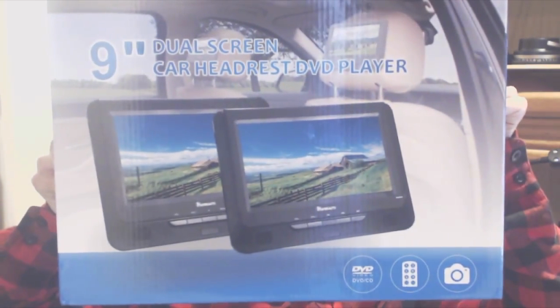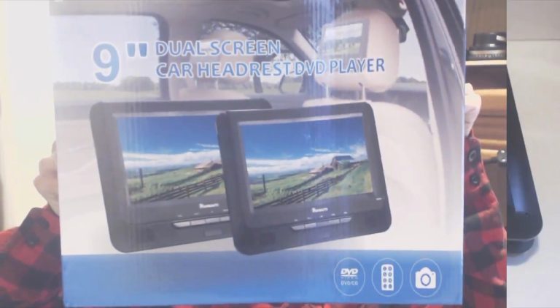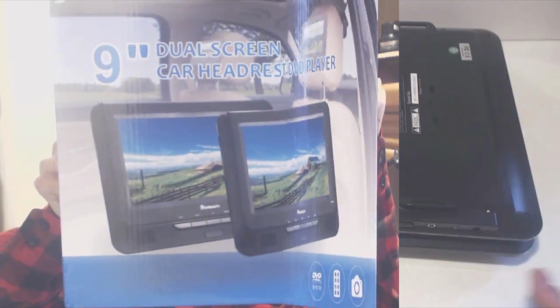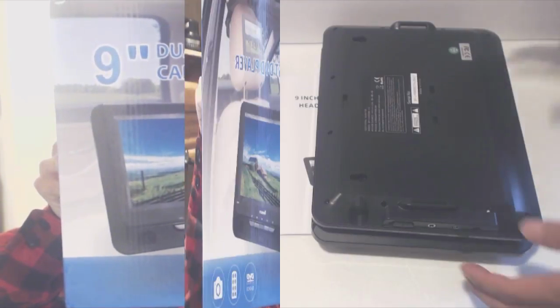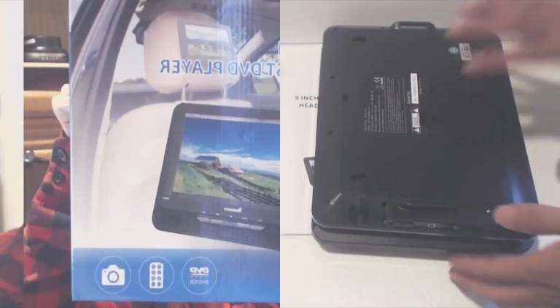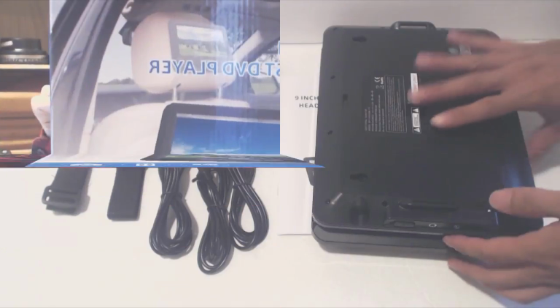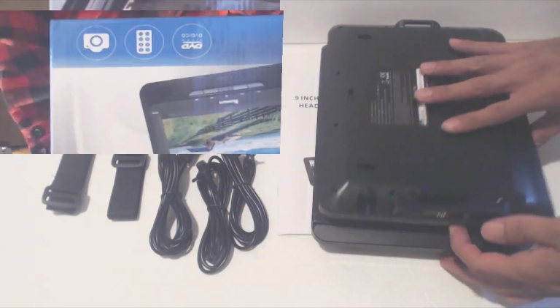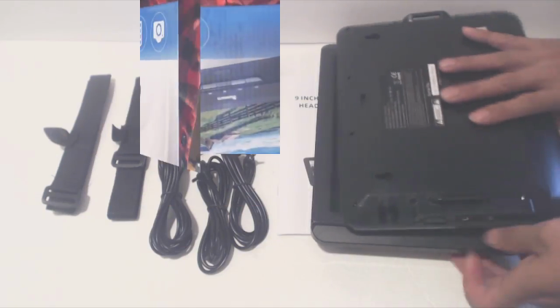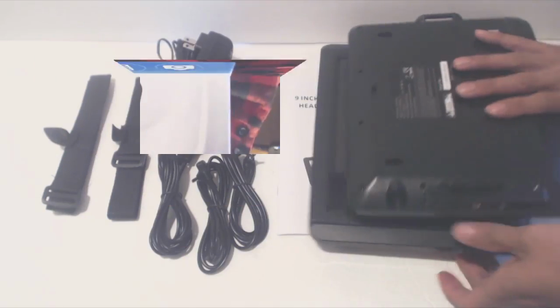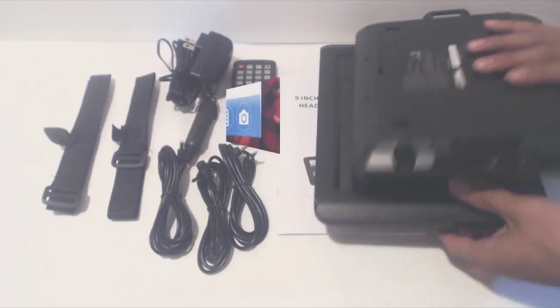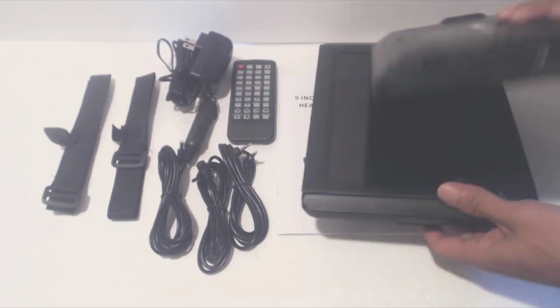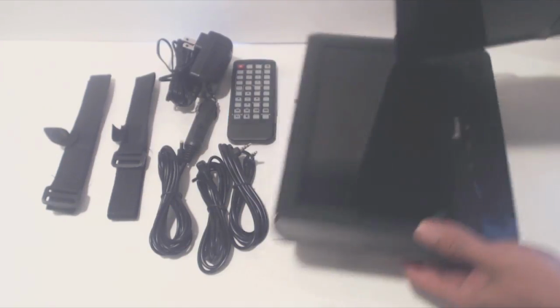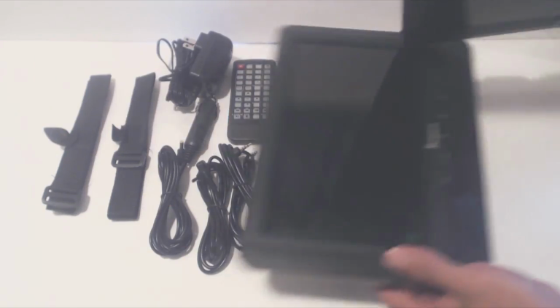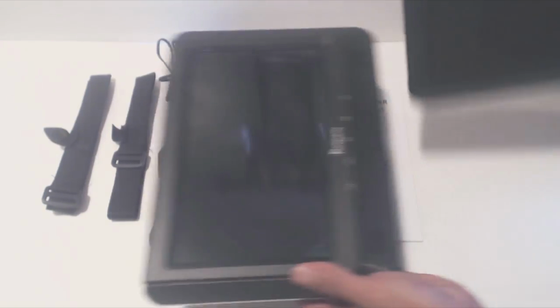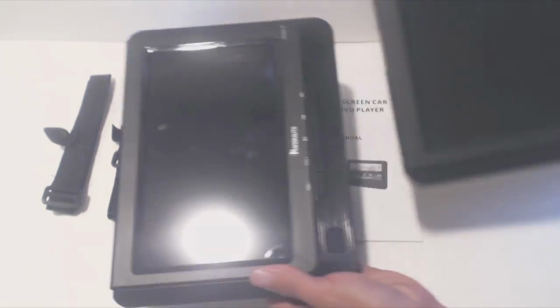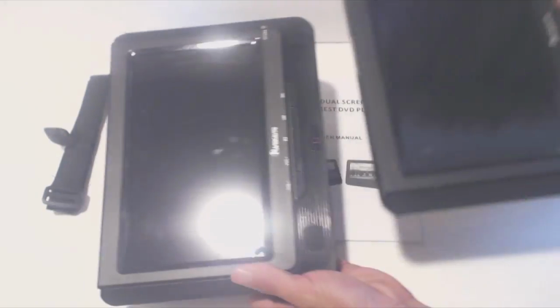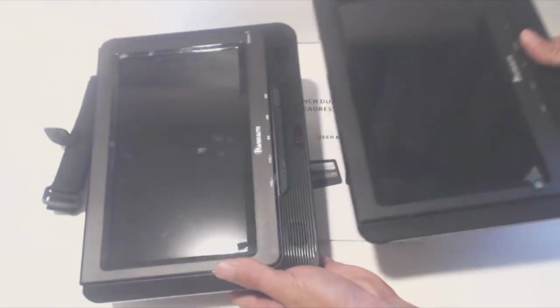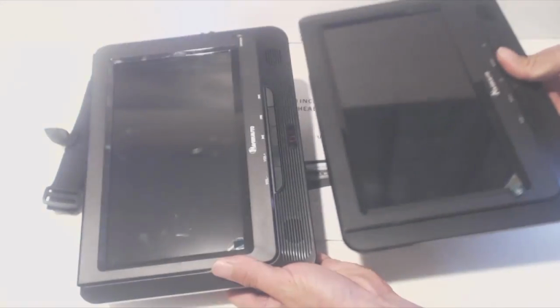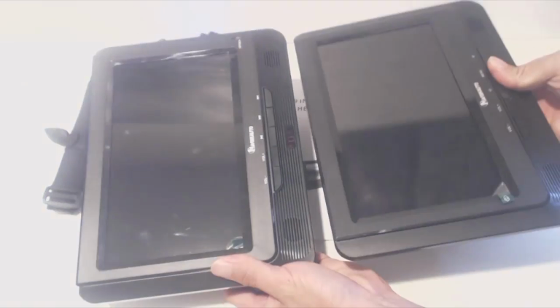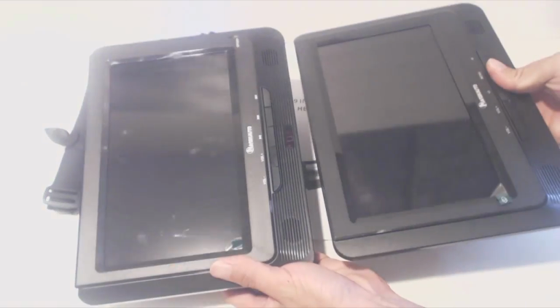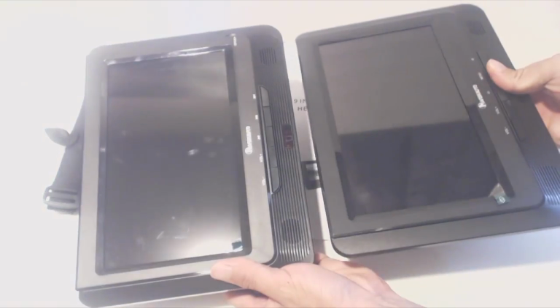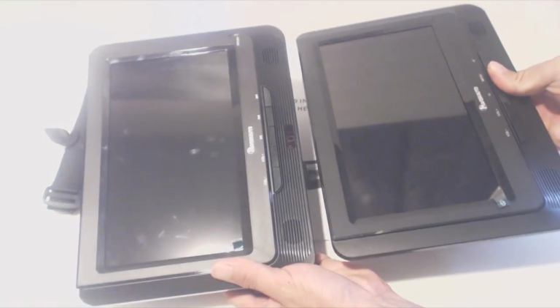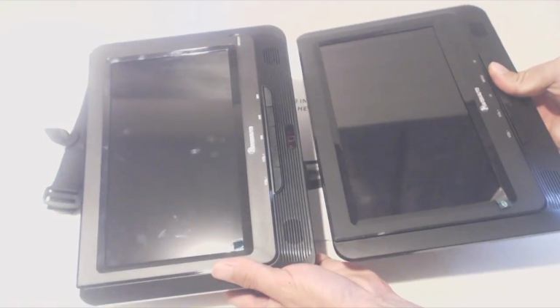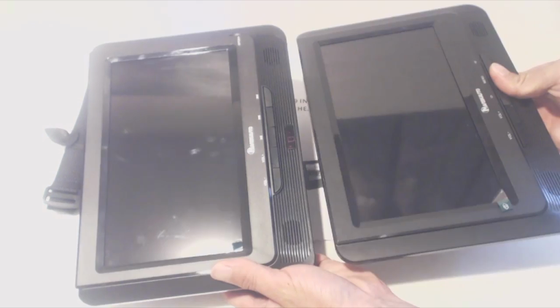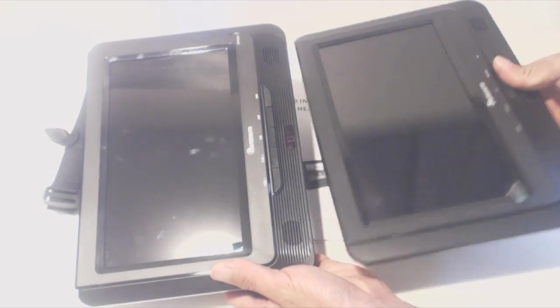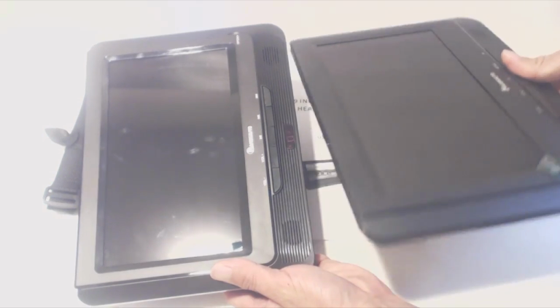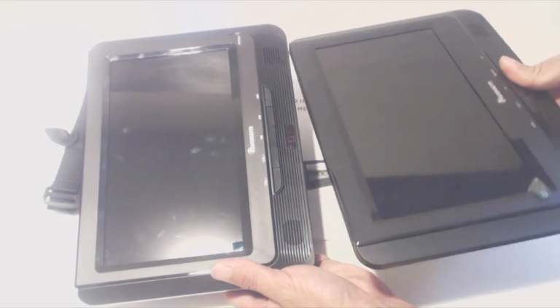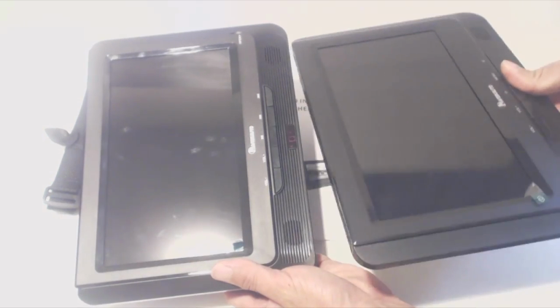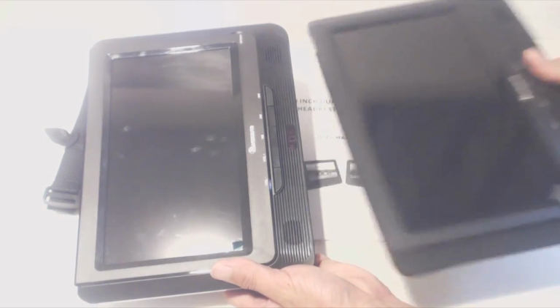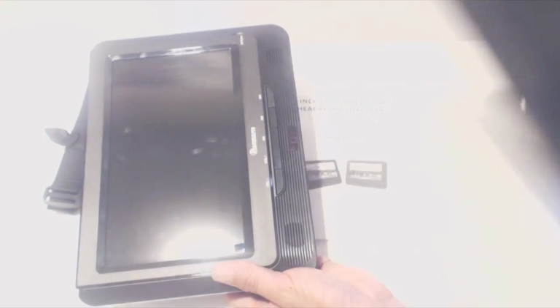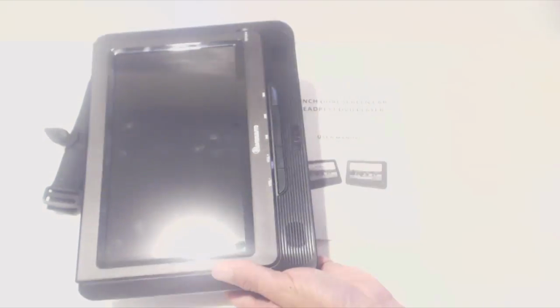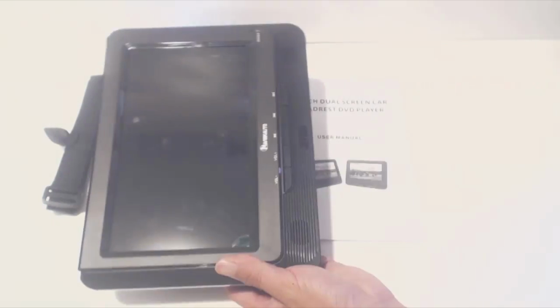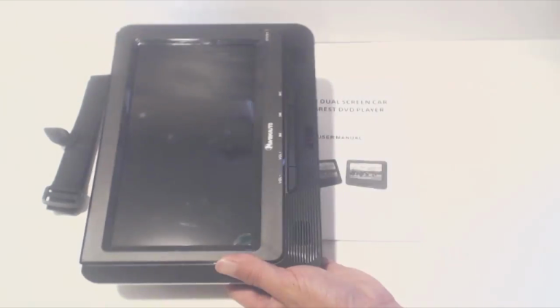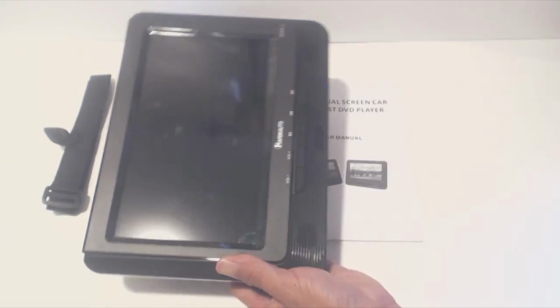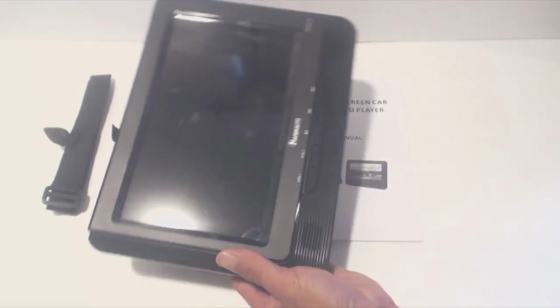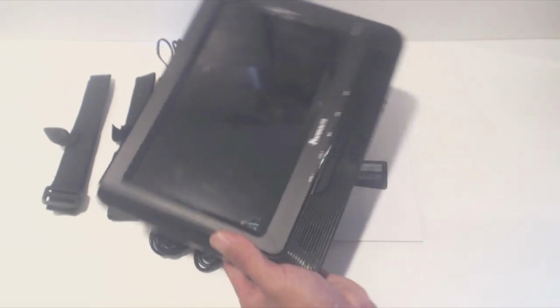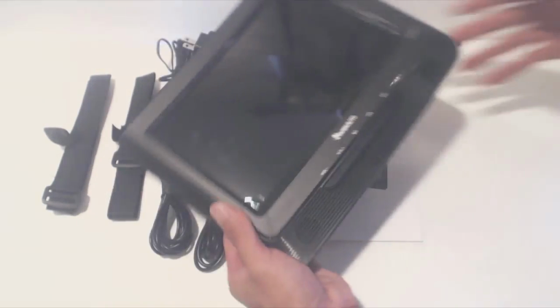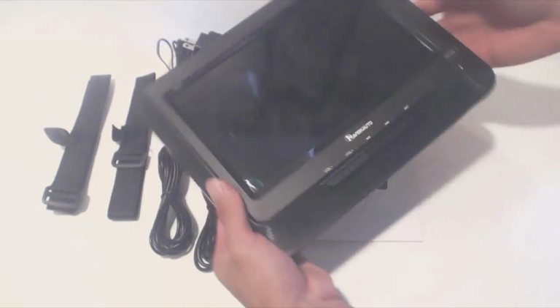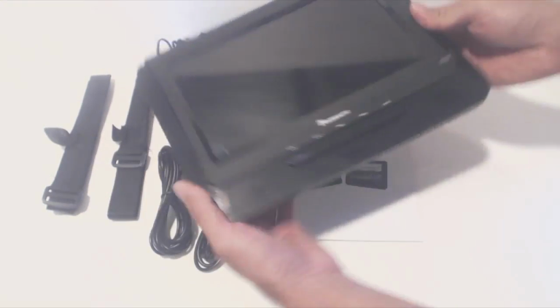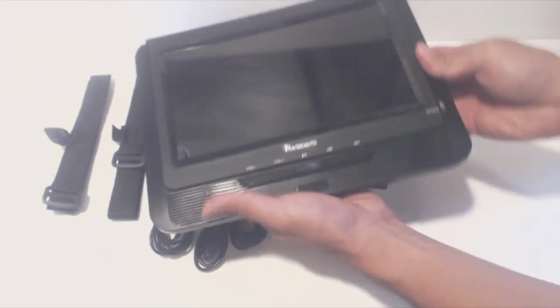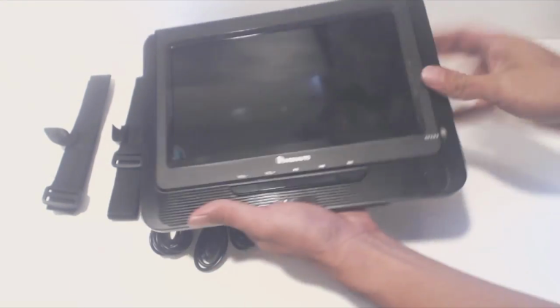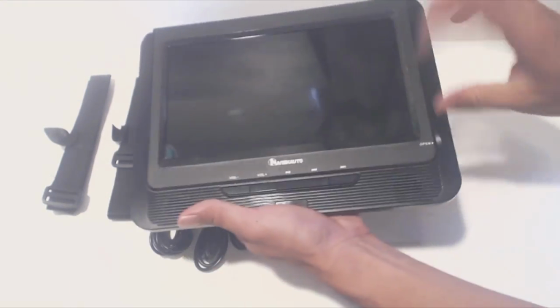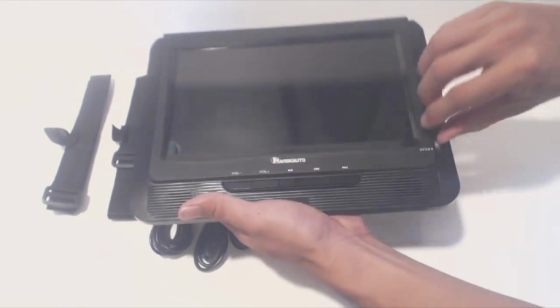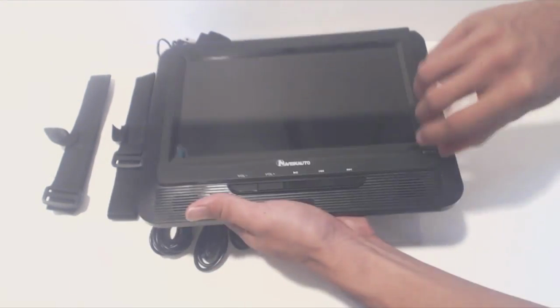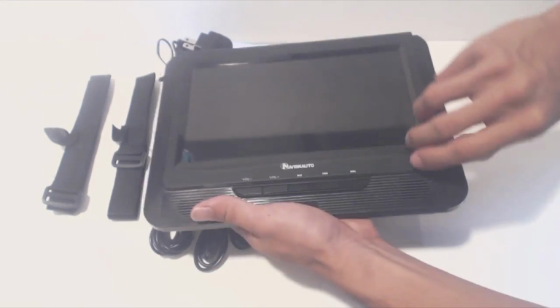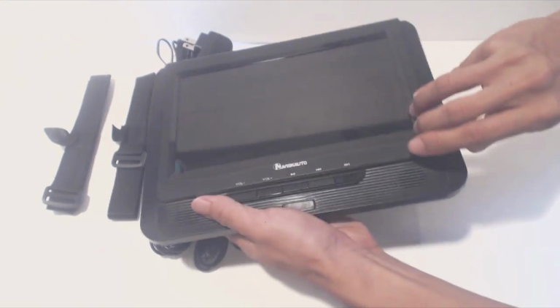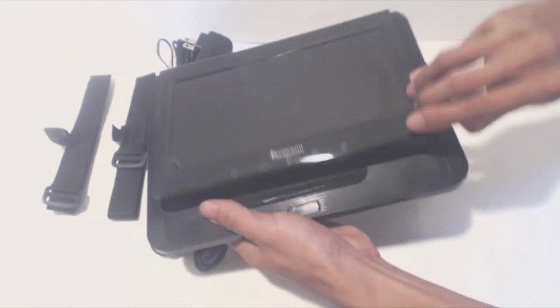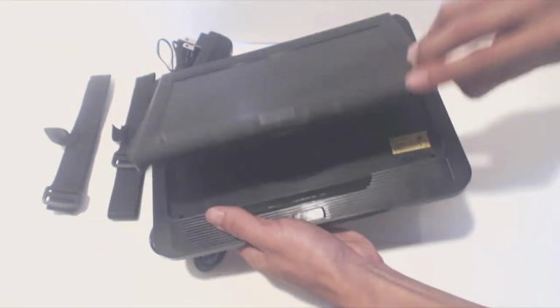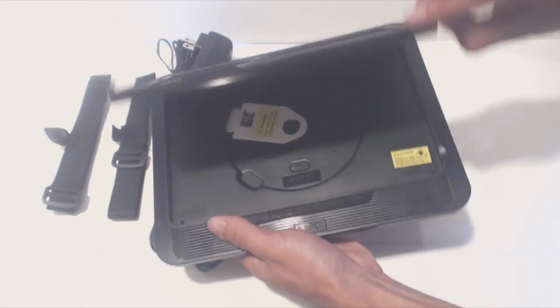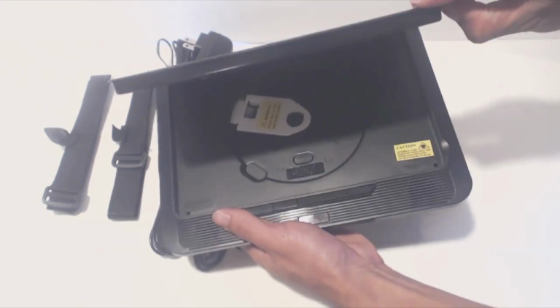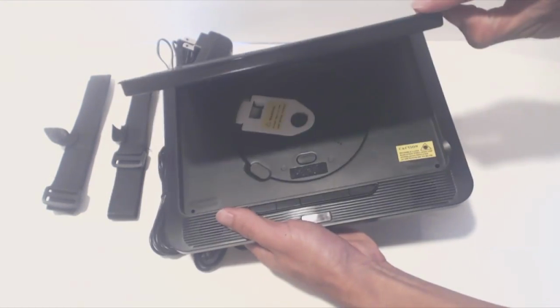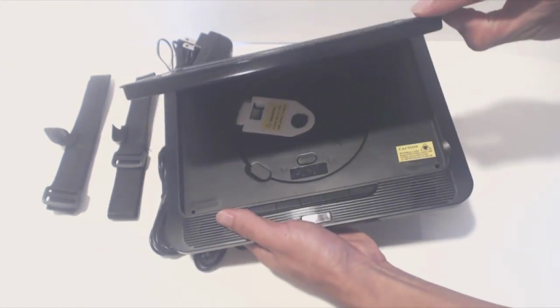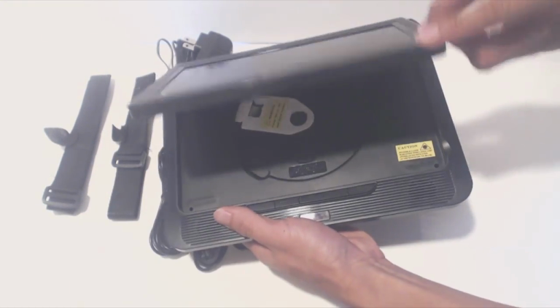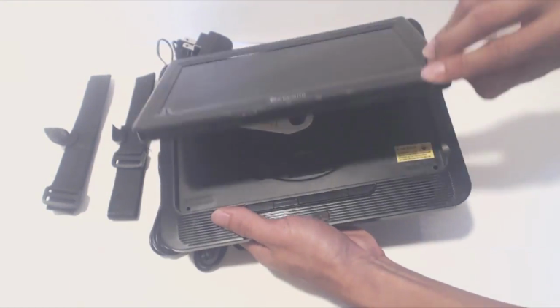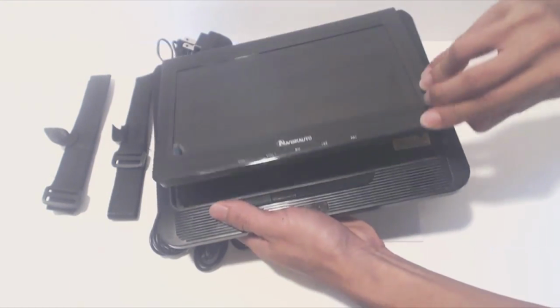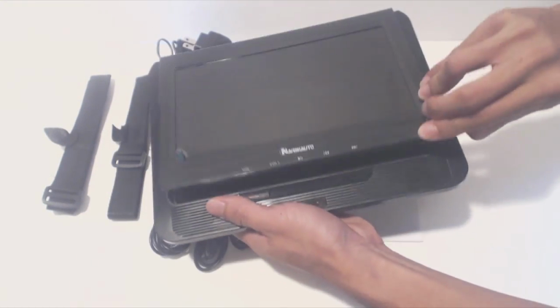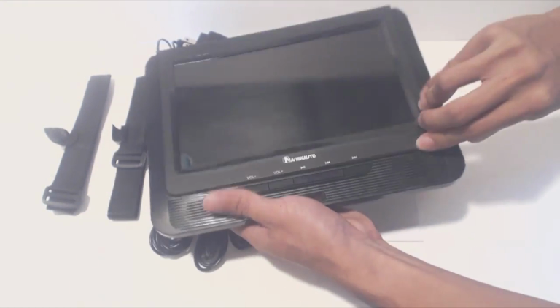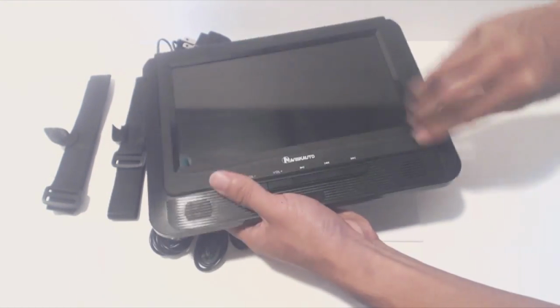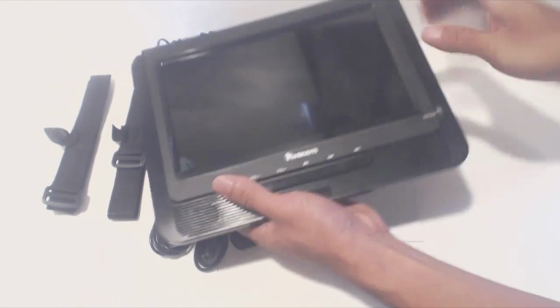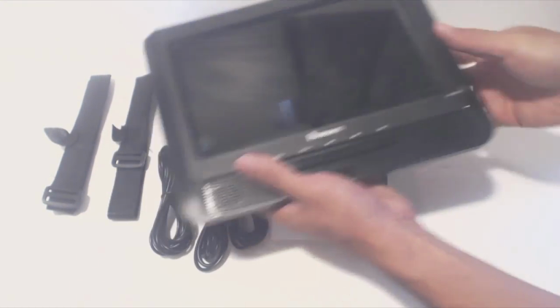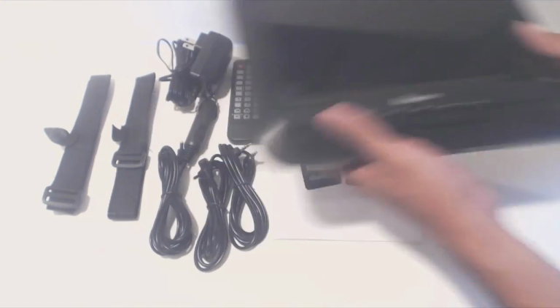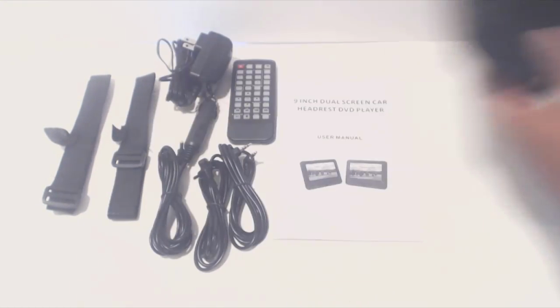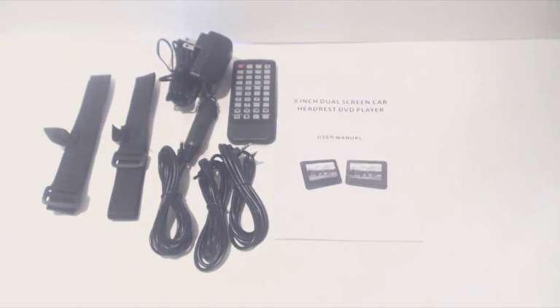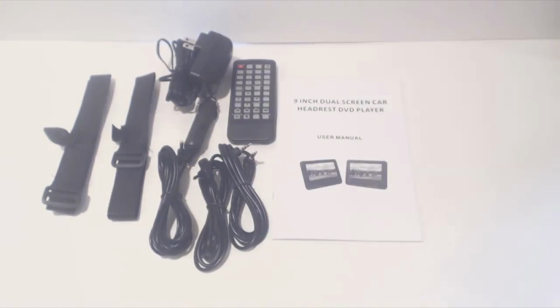You'll receive two screens for the DVD player. One is a monitor only and the other has a DVD drive built in beneath the screen.